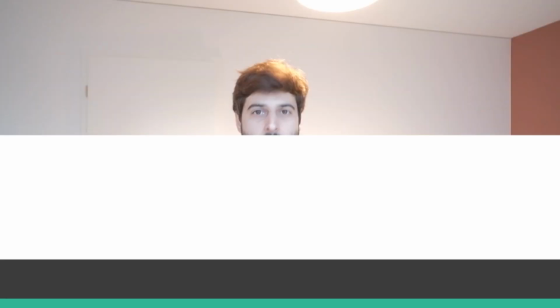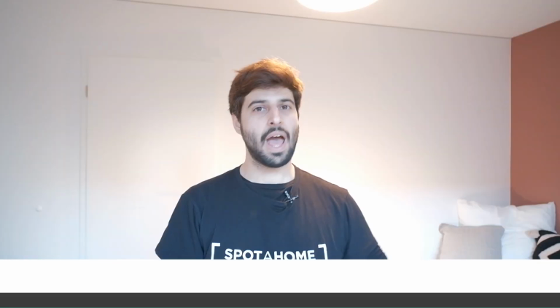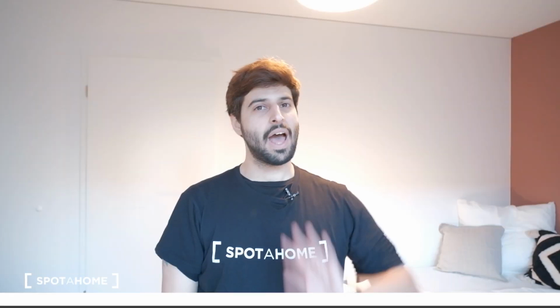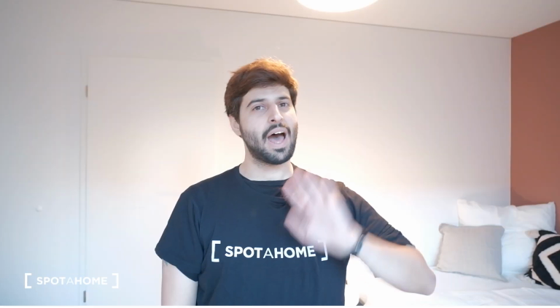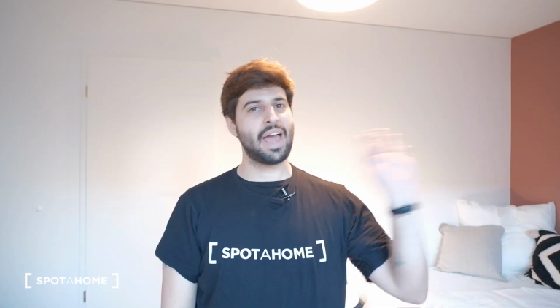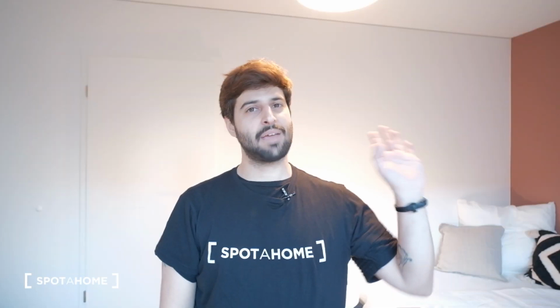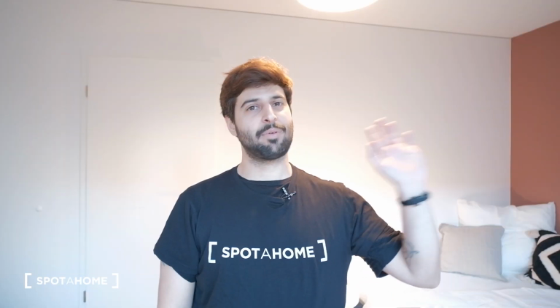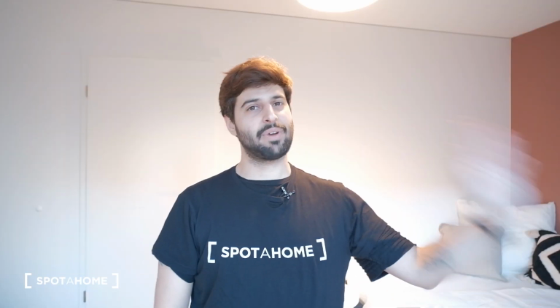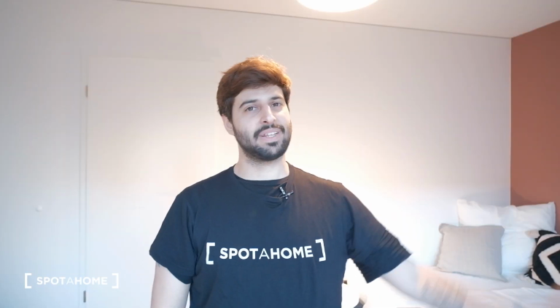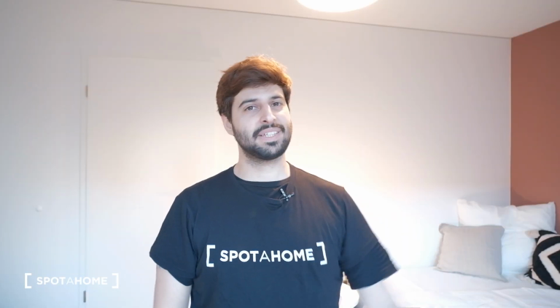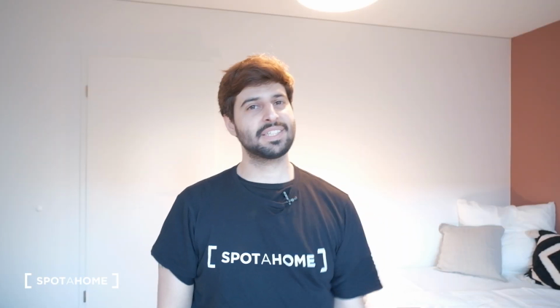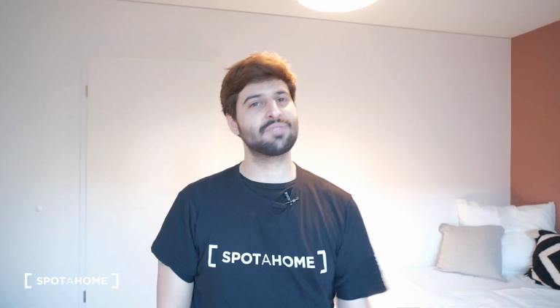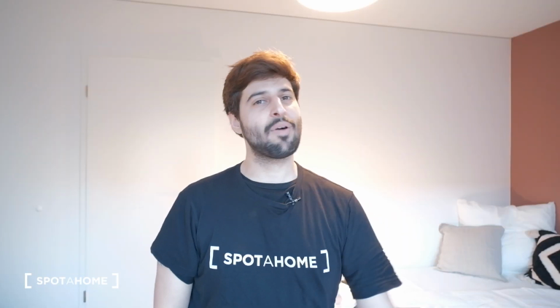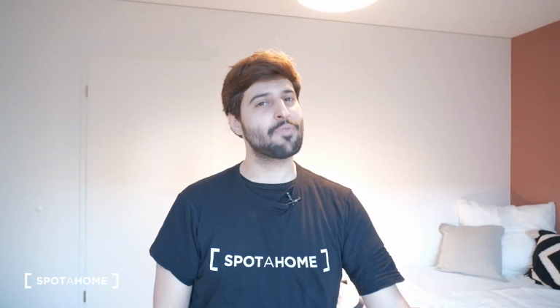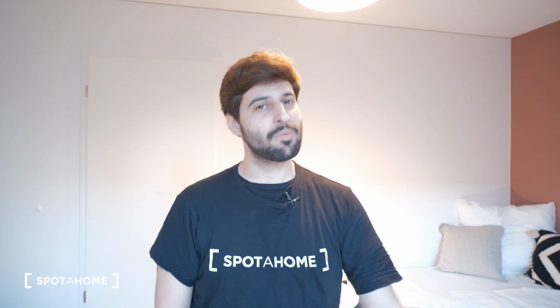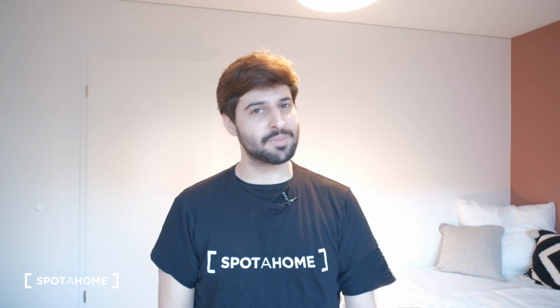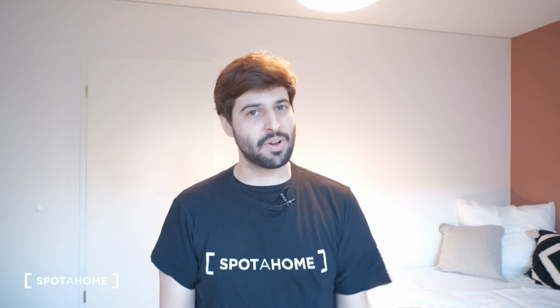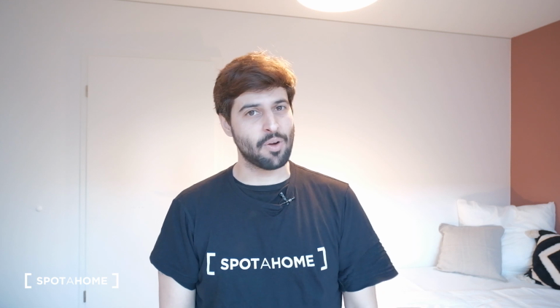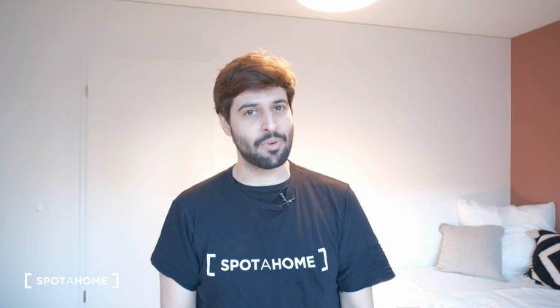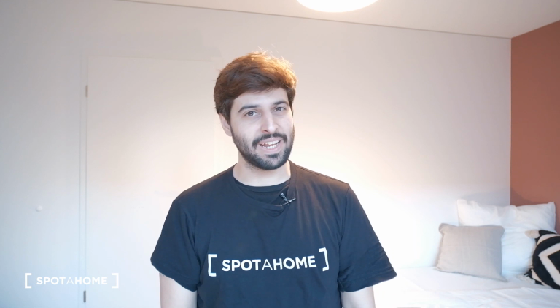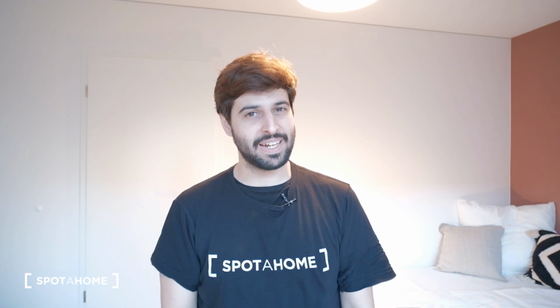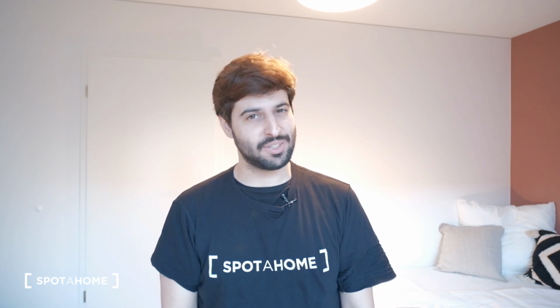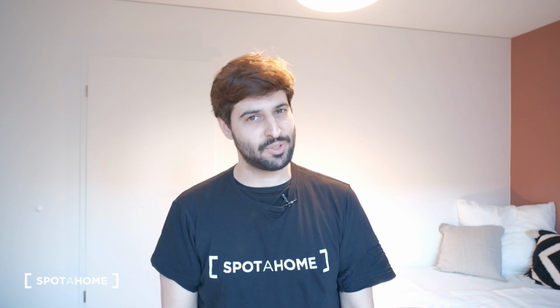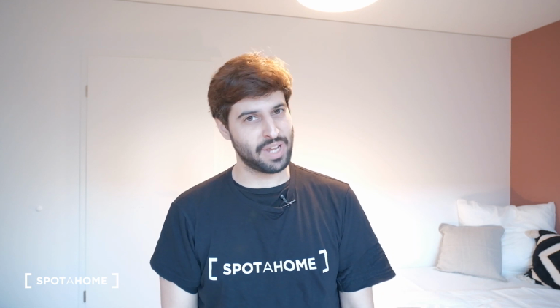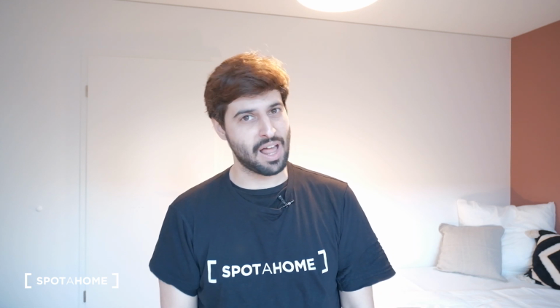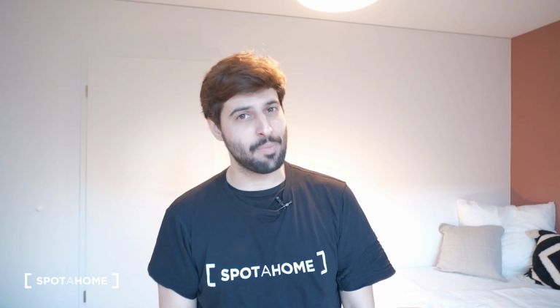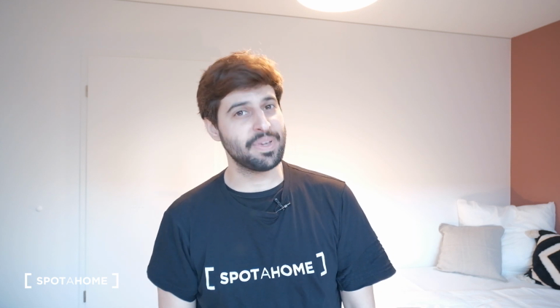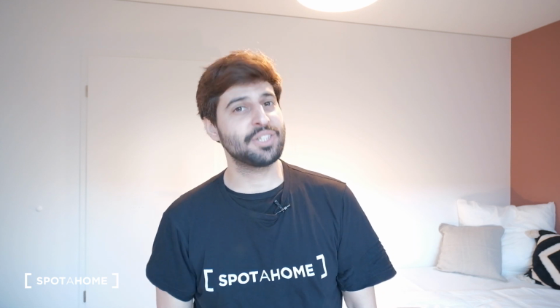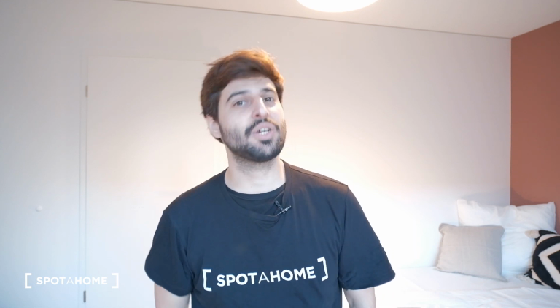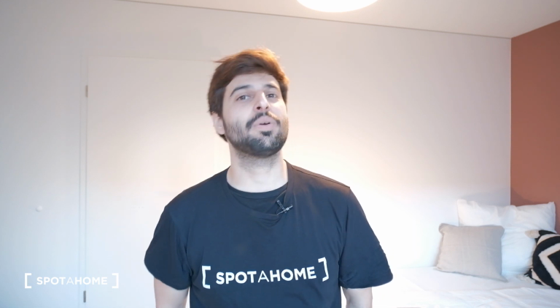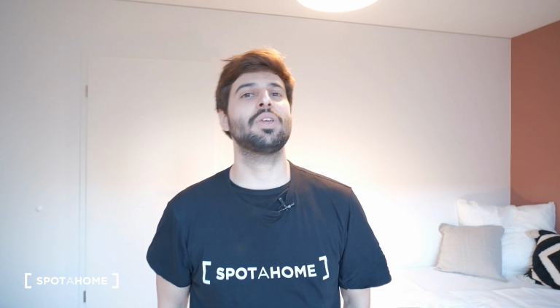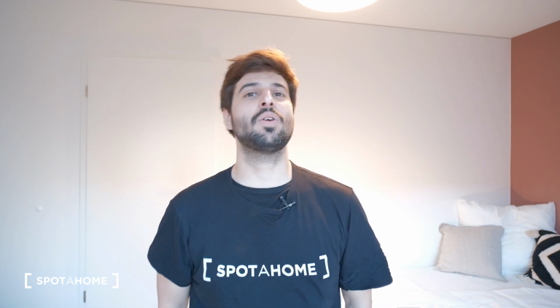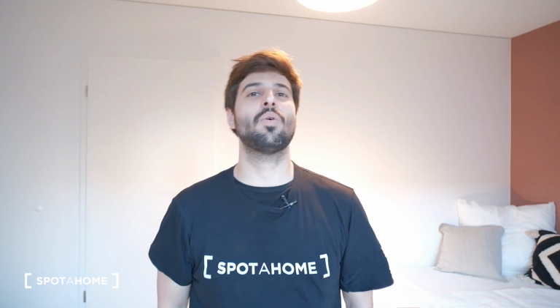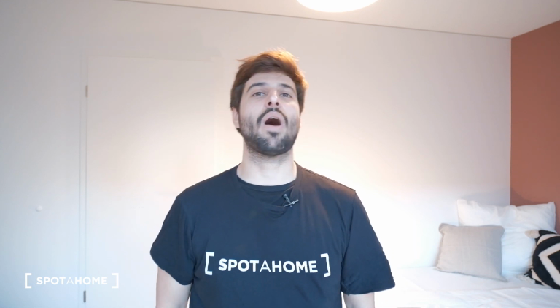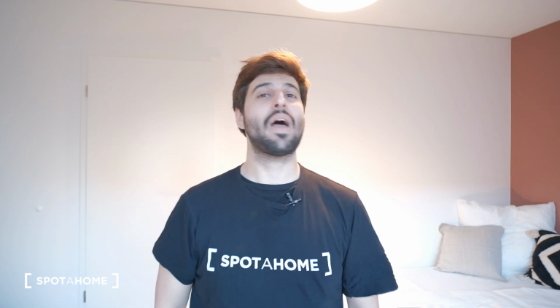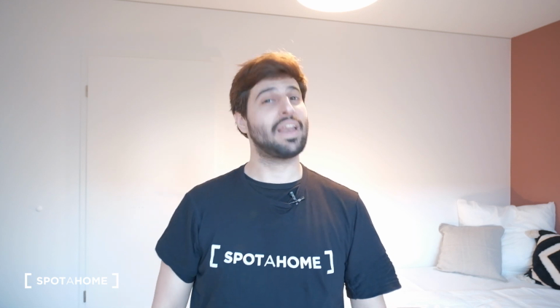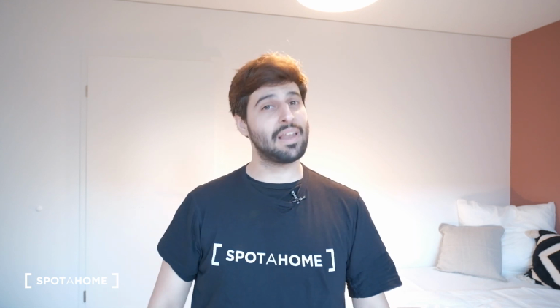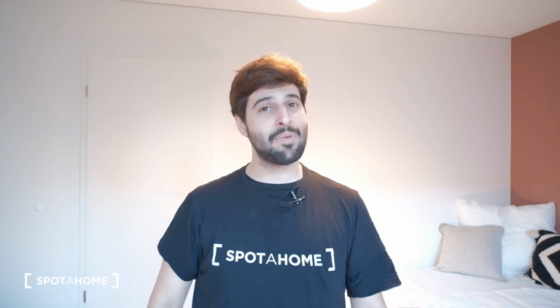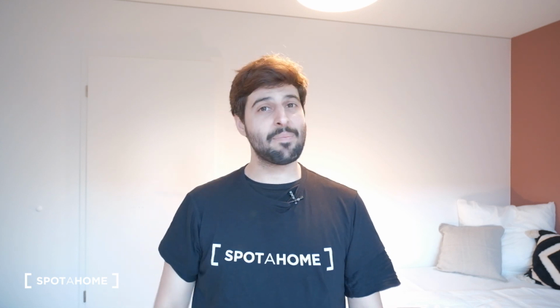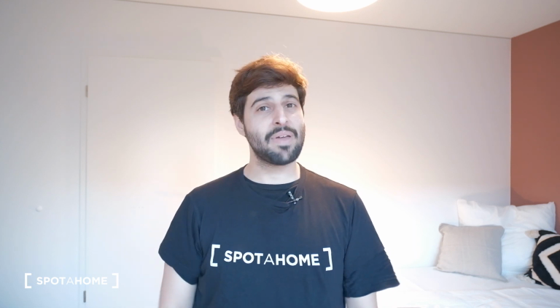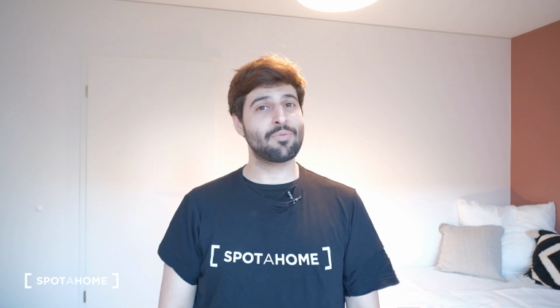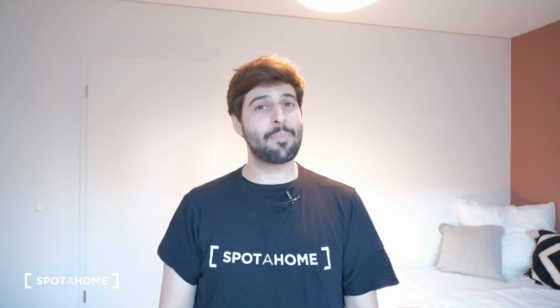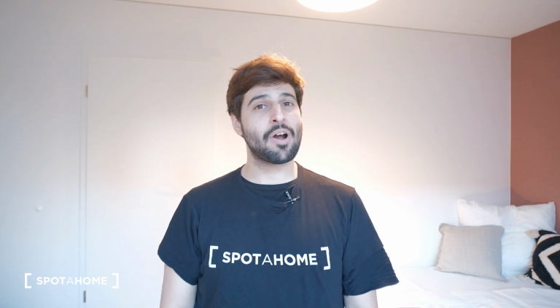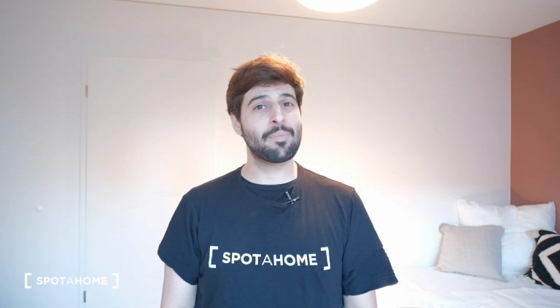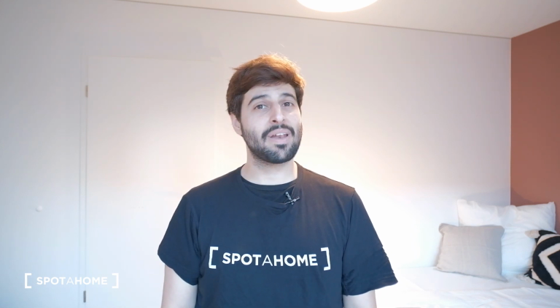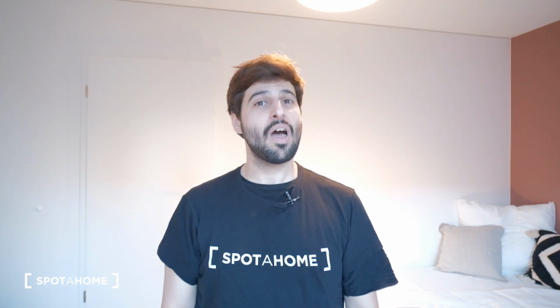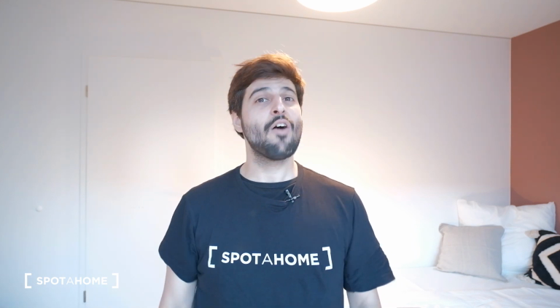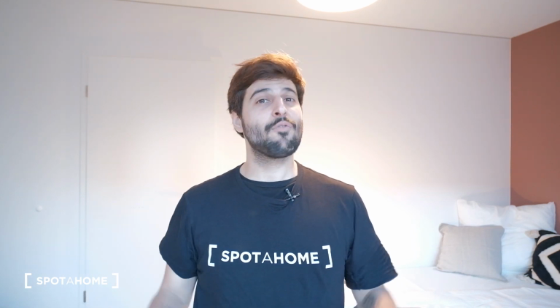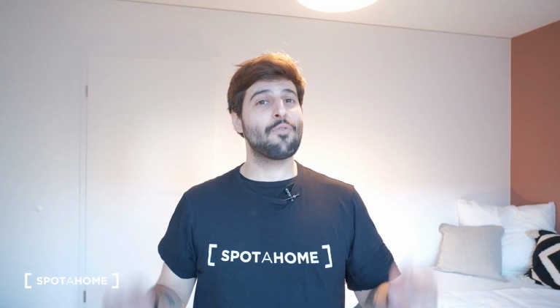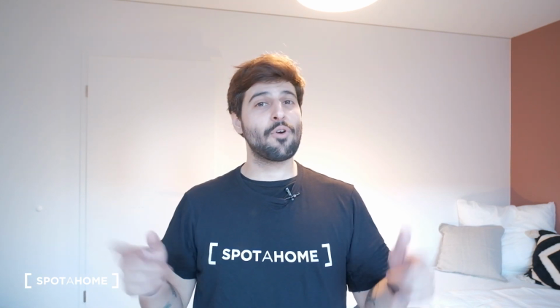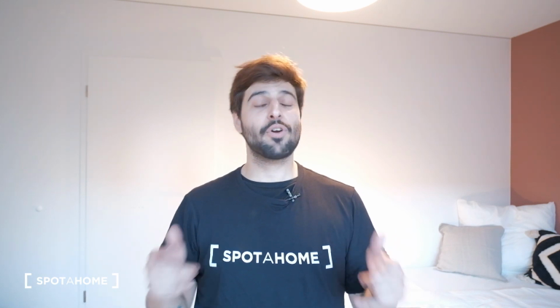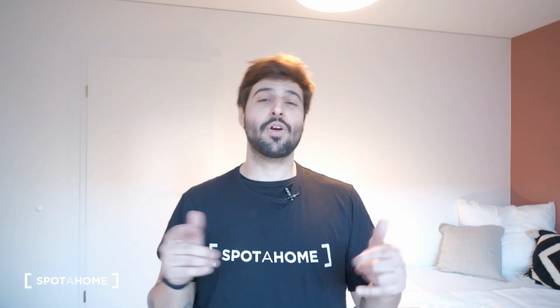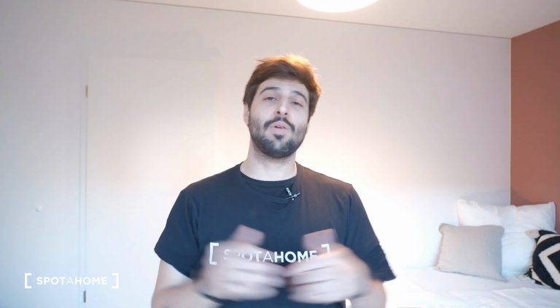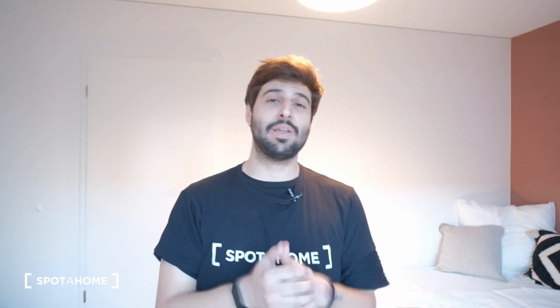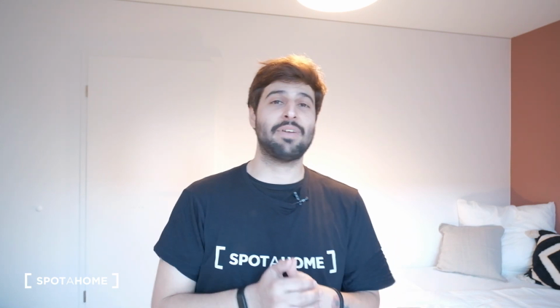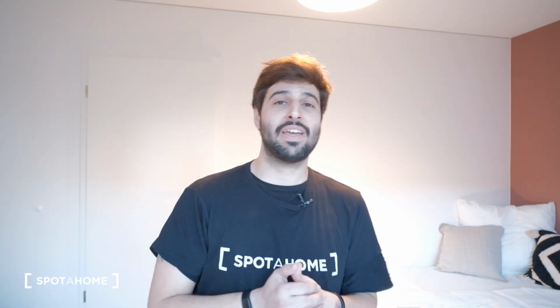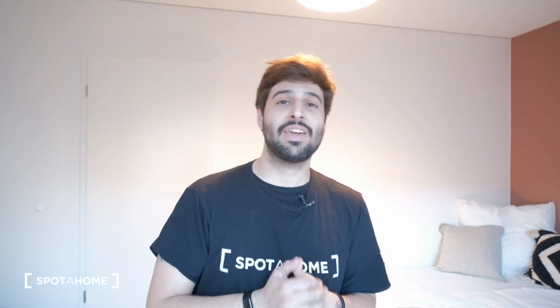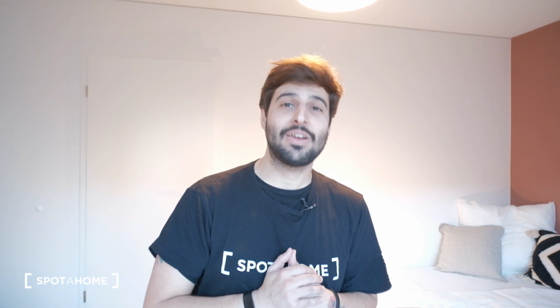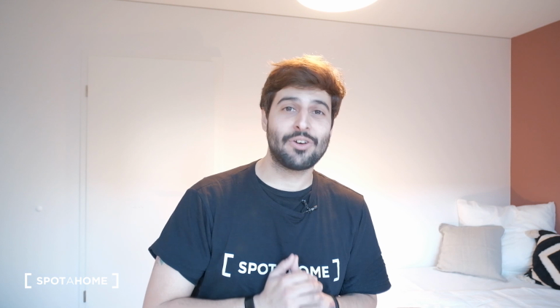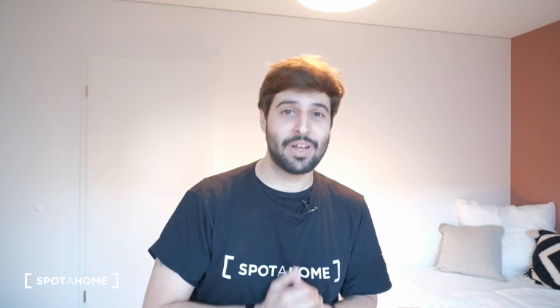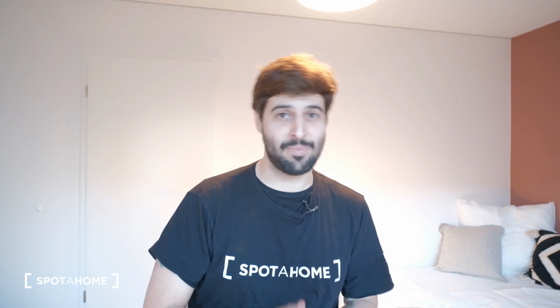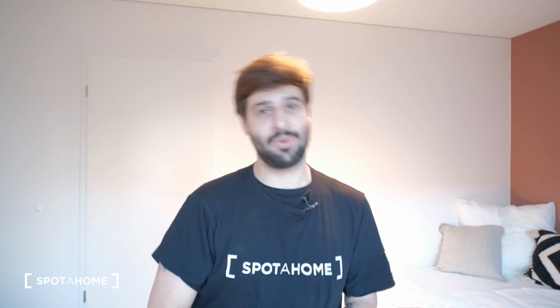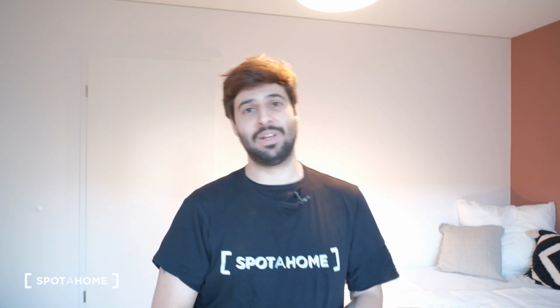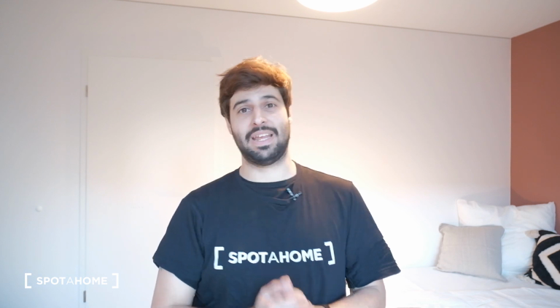Hi everyone, this is Juan from Spada Home Berlin and today I'll be showing you an 11-bedroom apartment for Go Living here in Berlin.